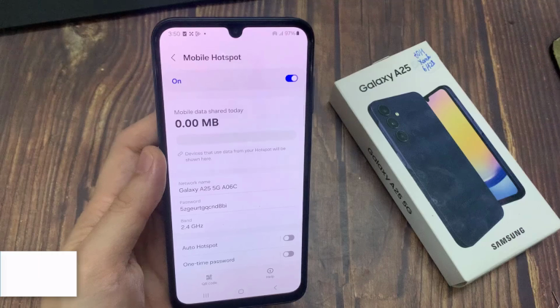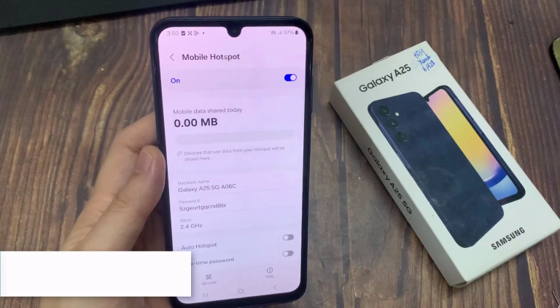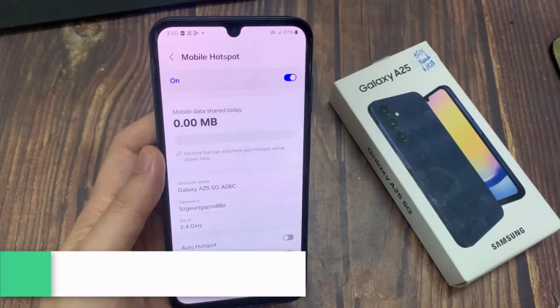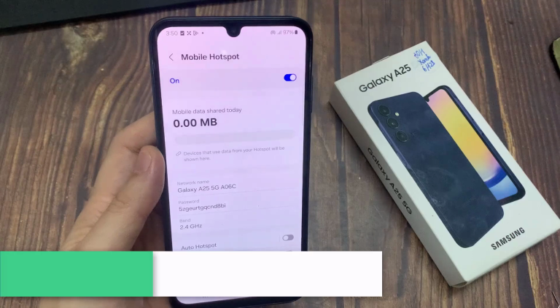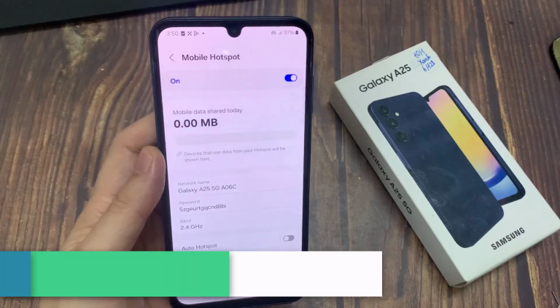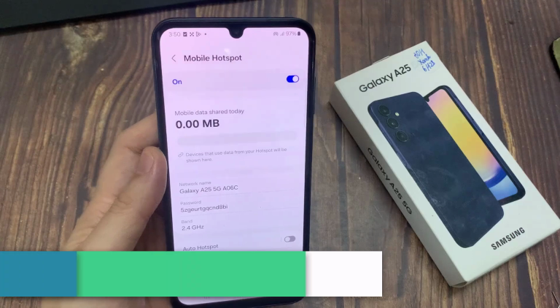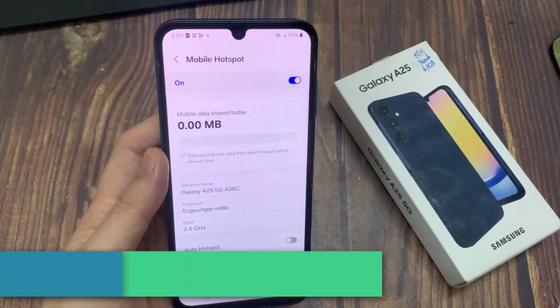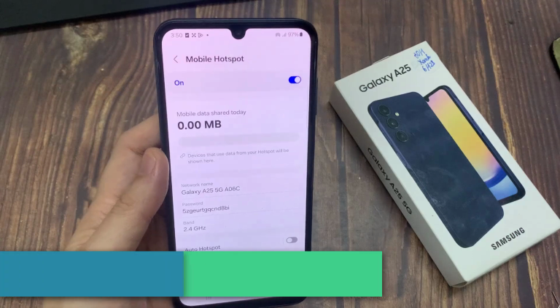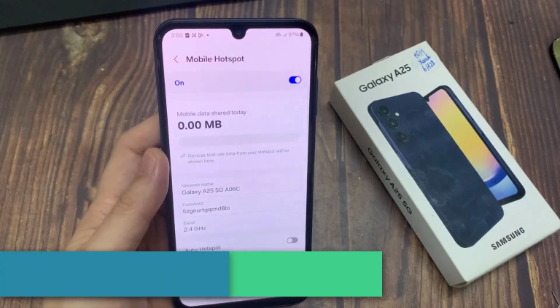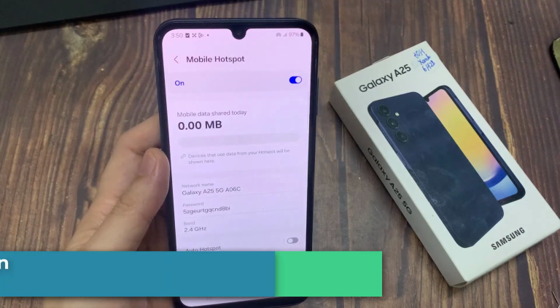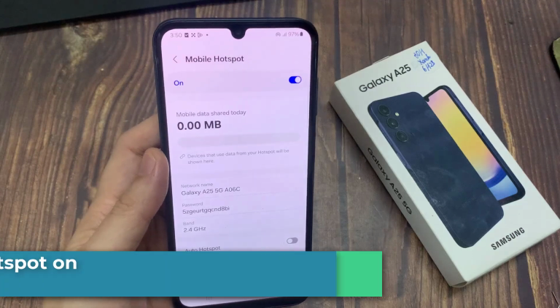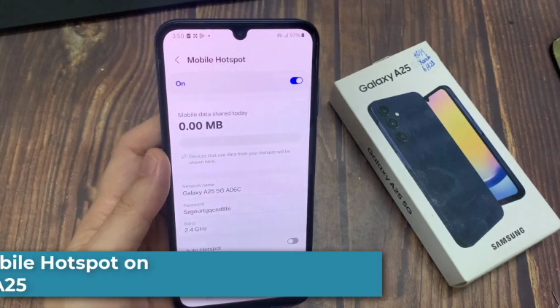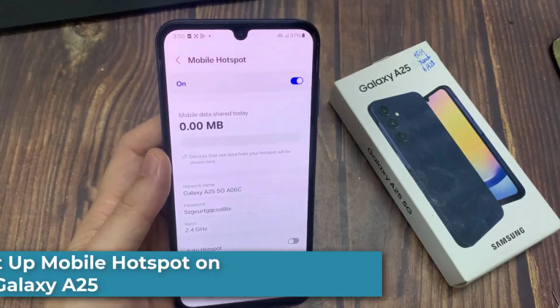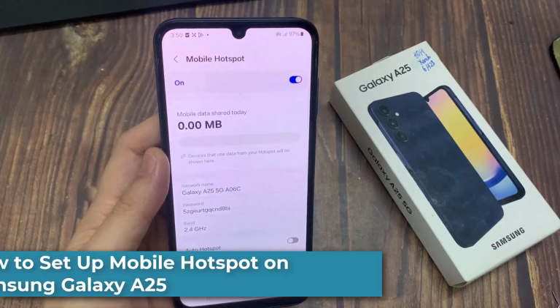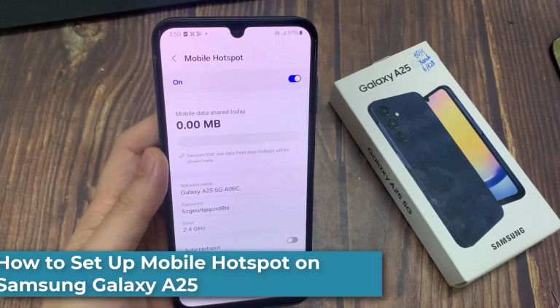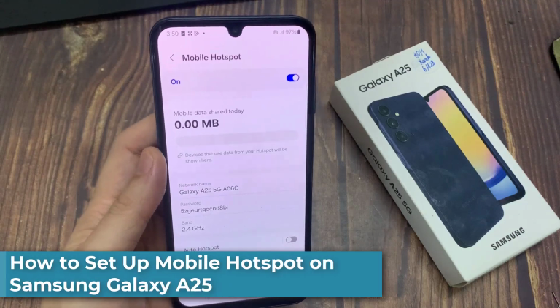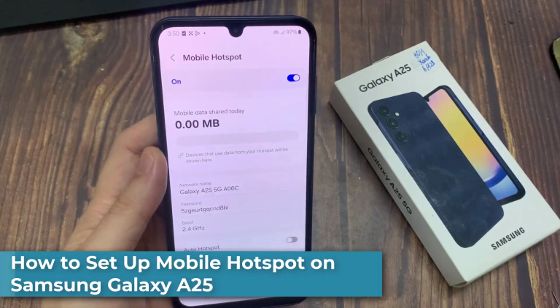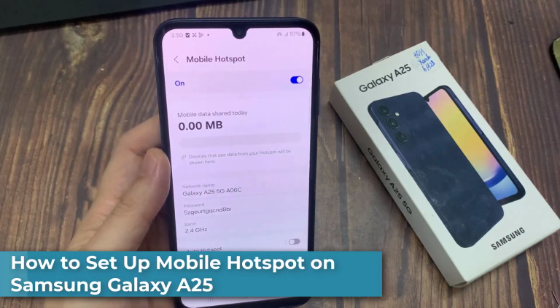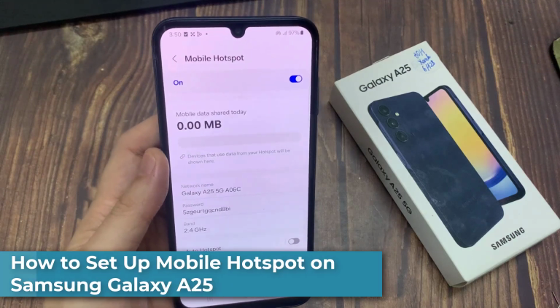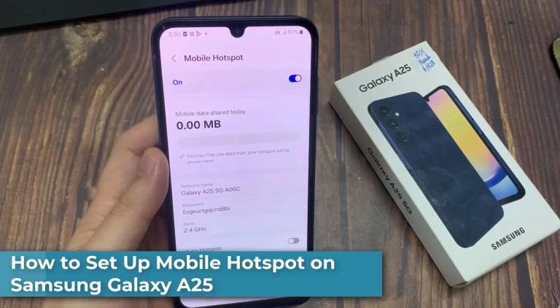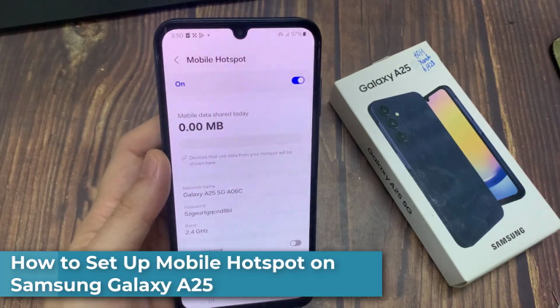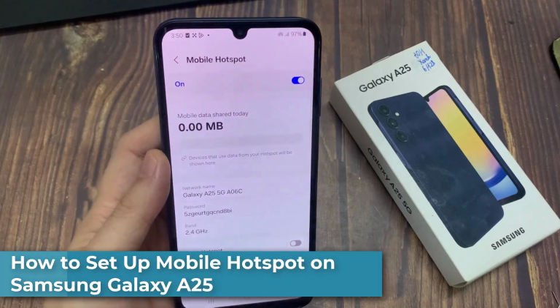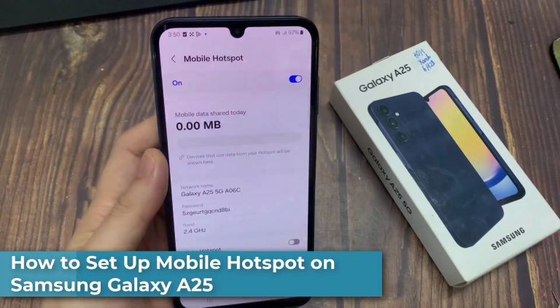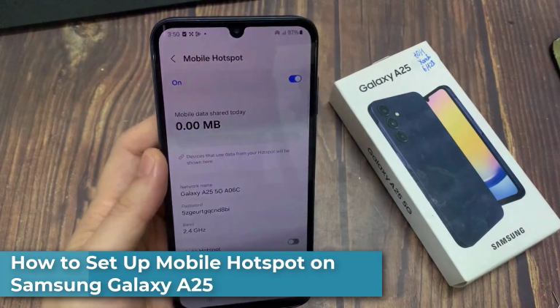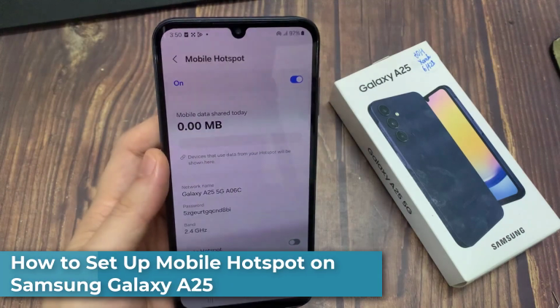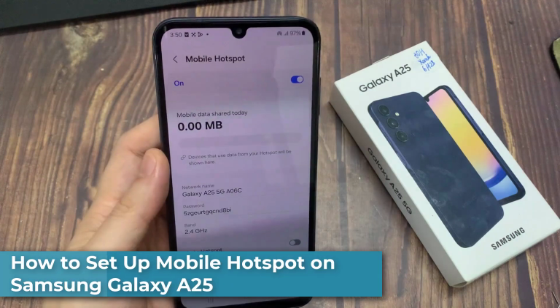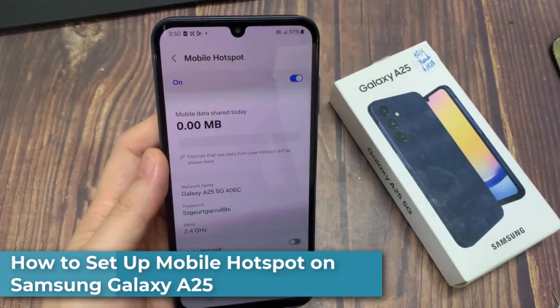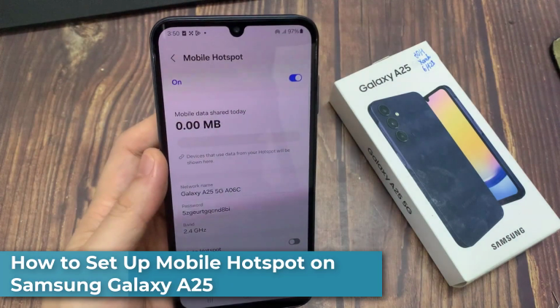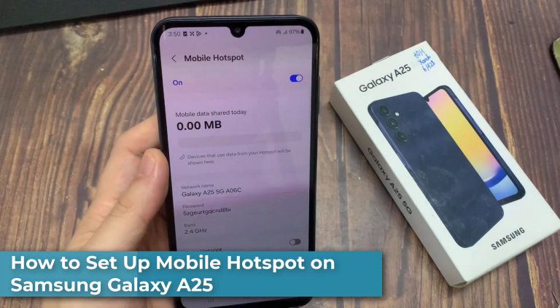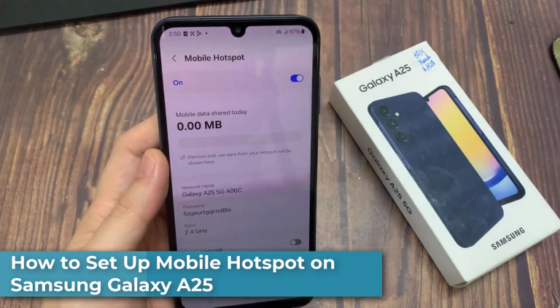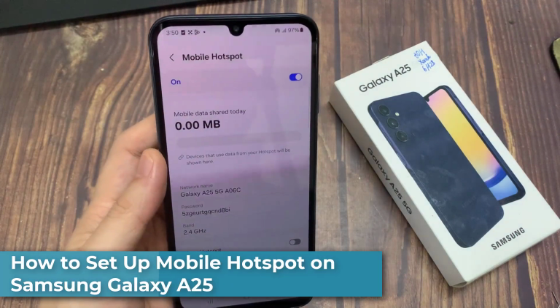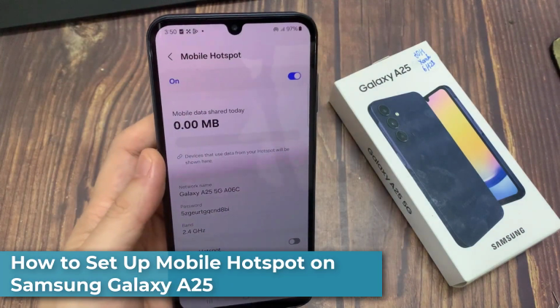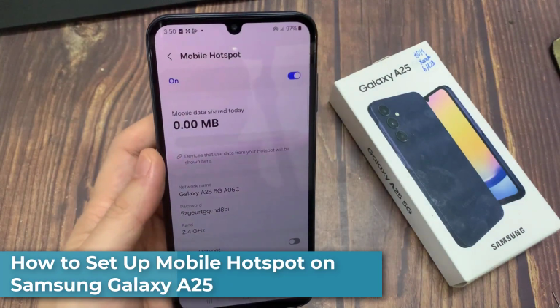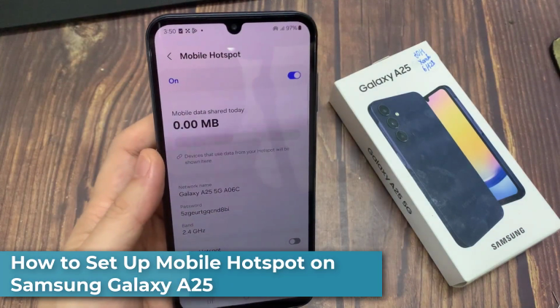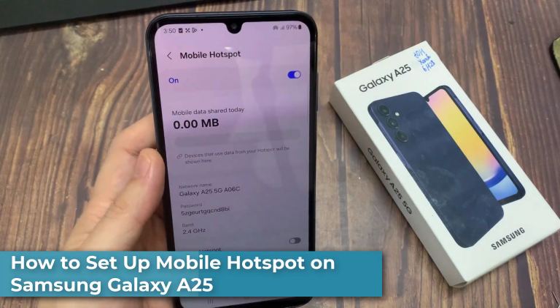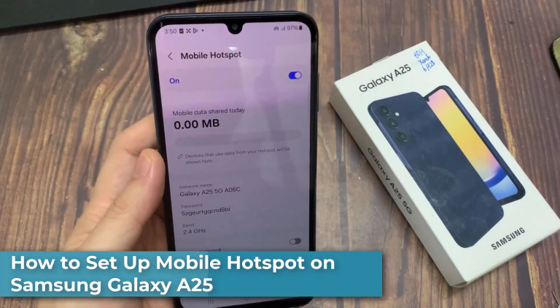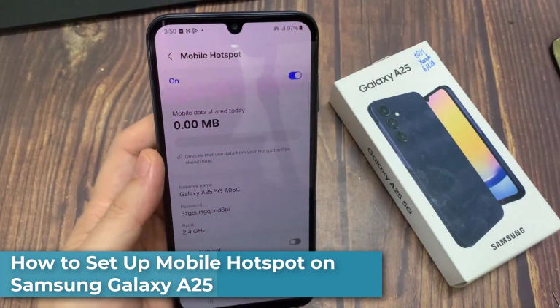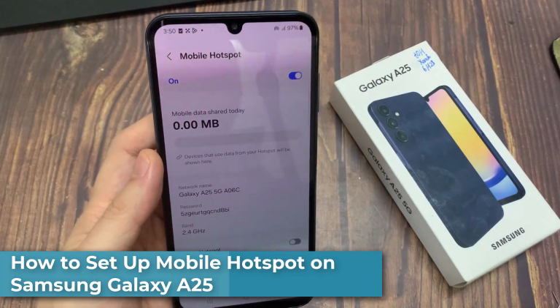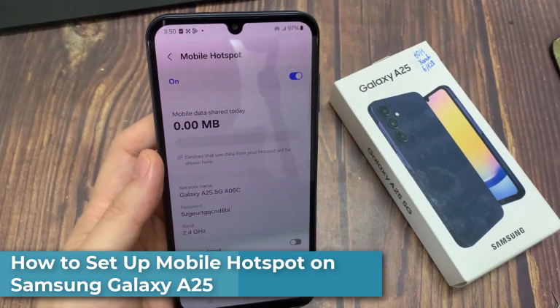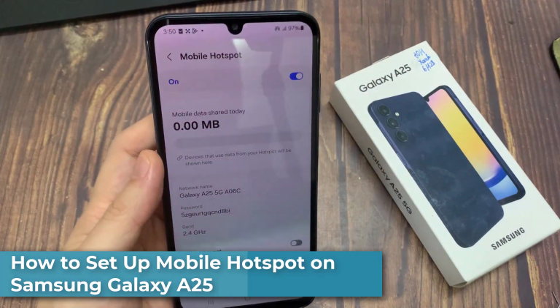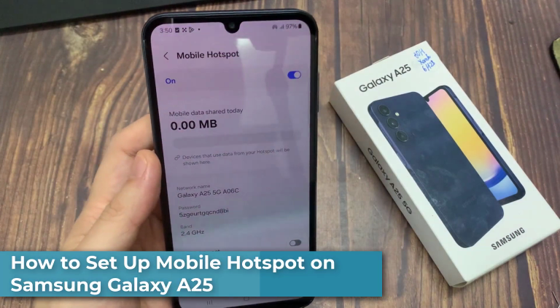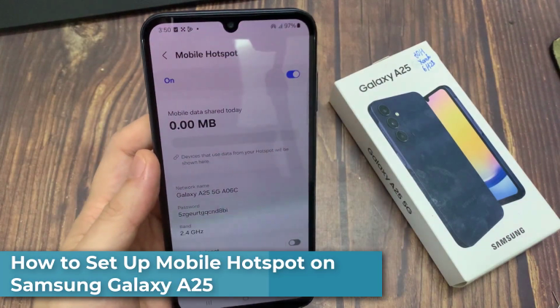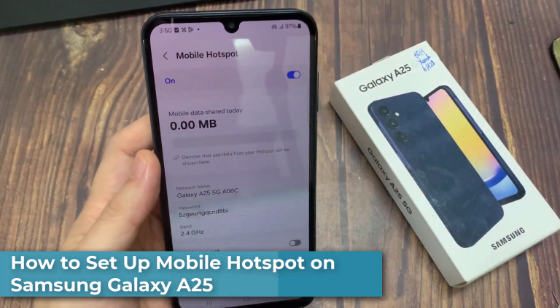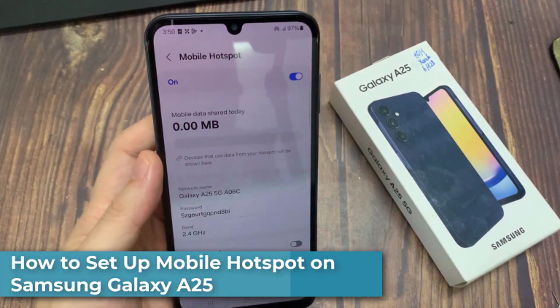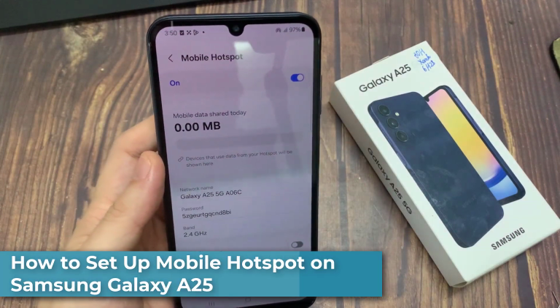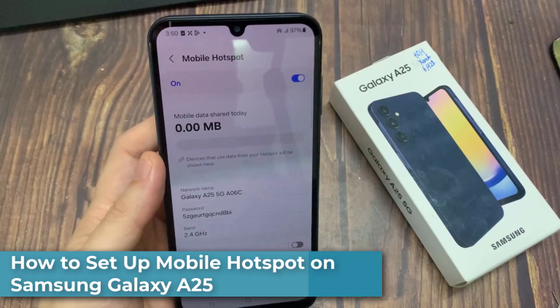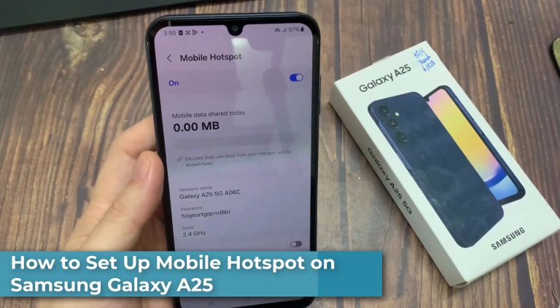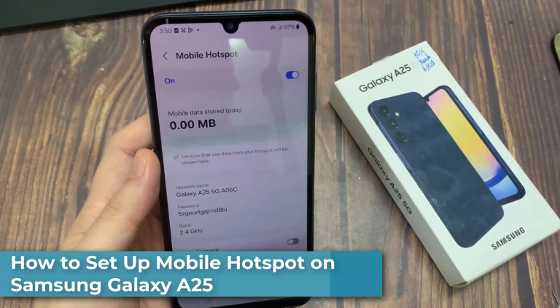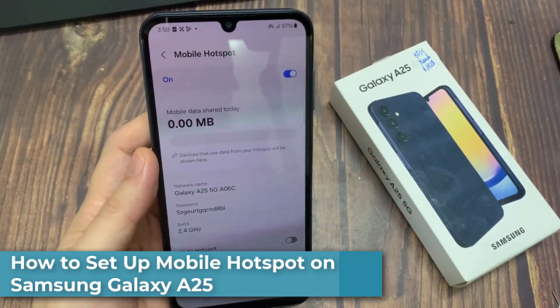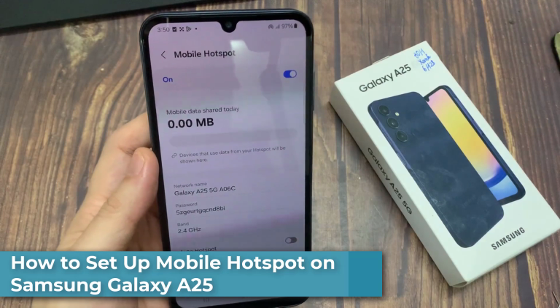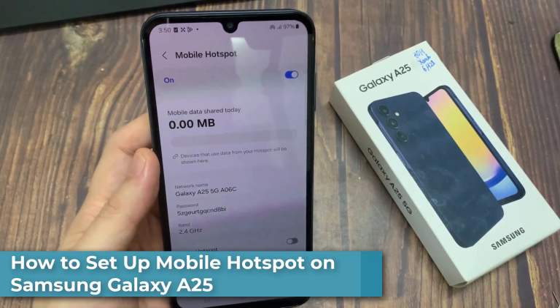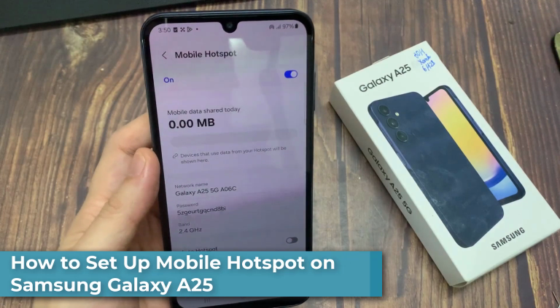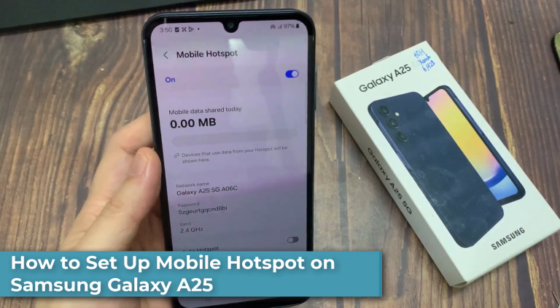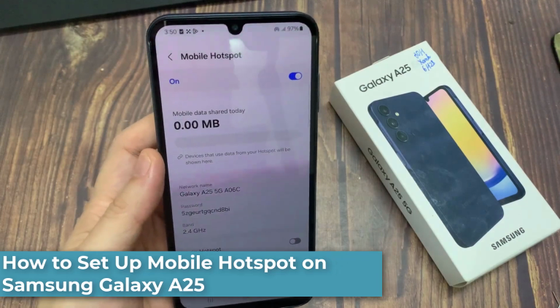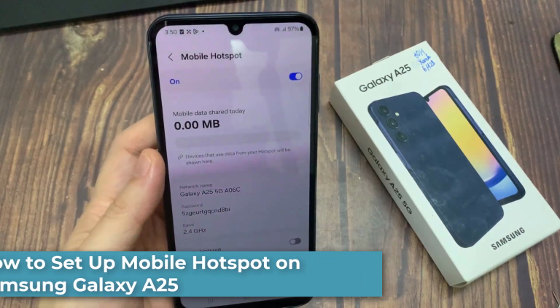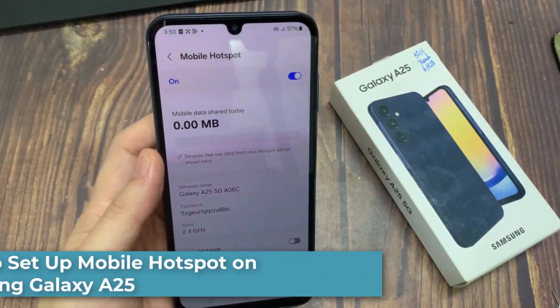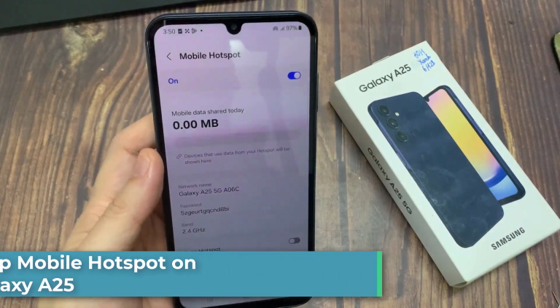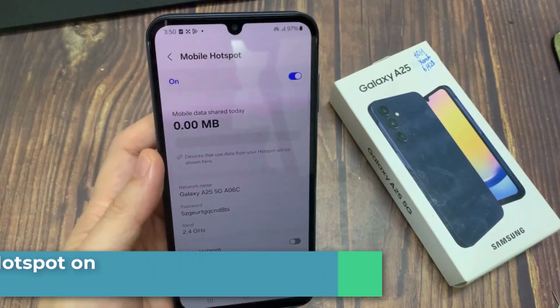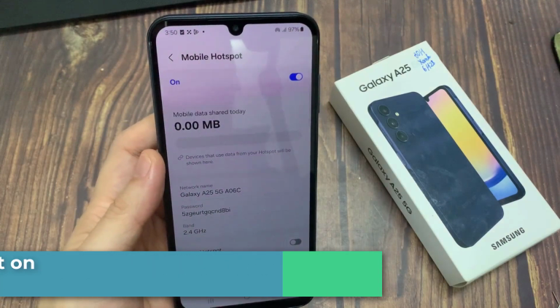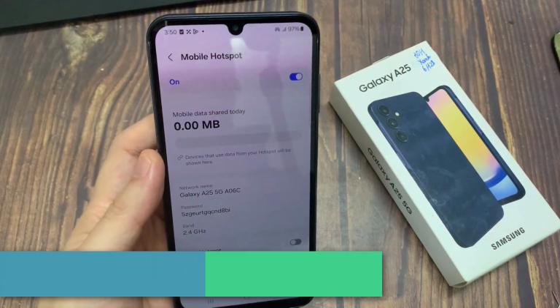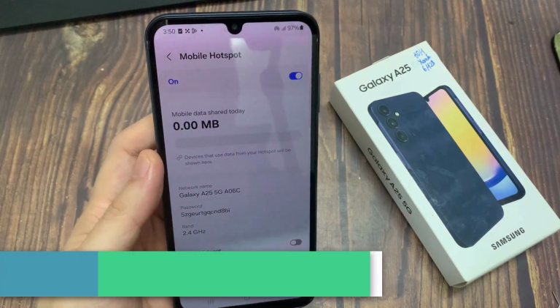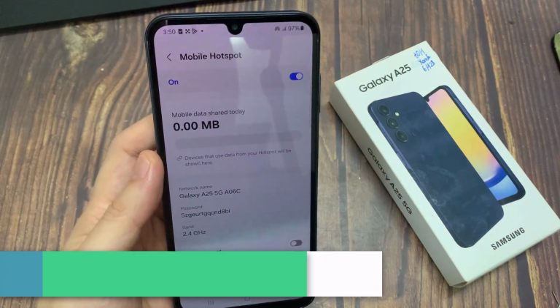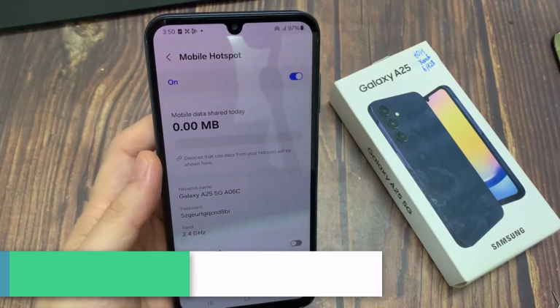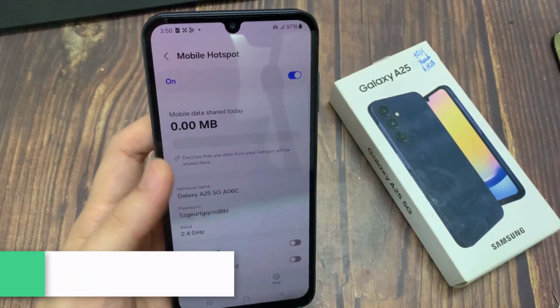Hi everyone! This video shows you how to set up your personal Hotspot connection on your Samsung Galaxy A25.